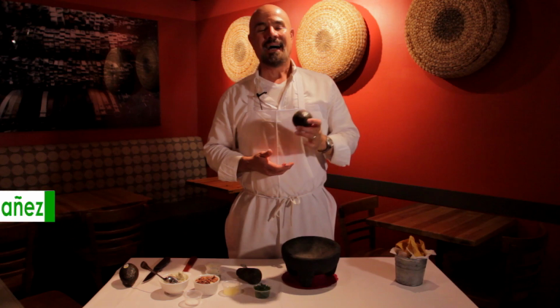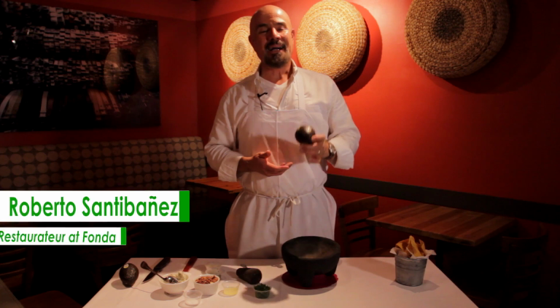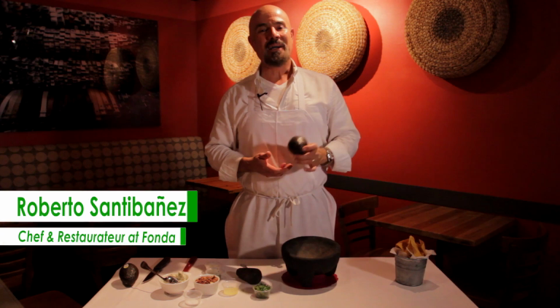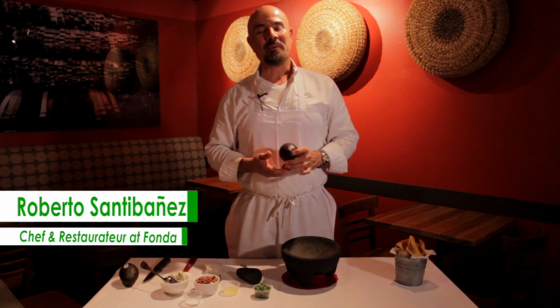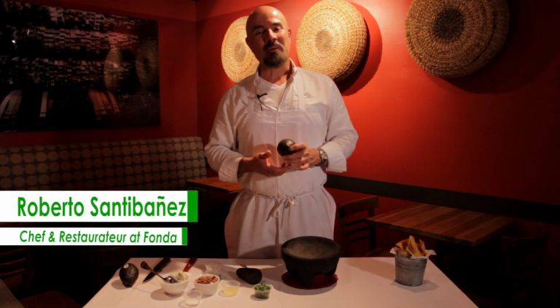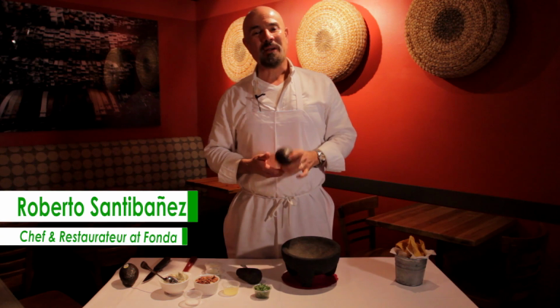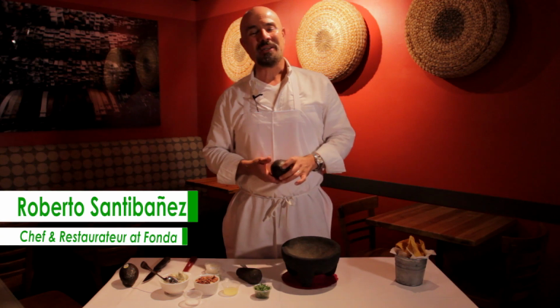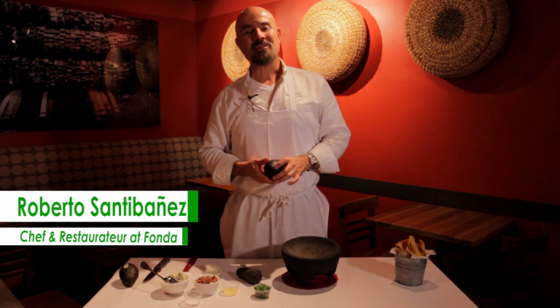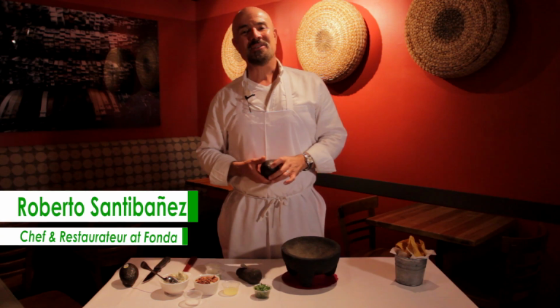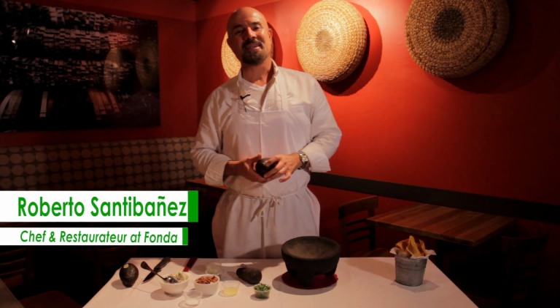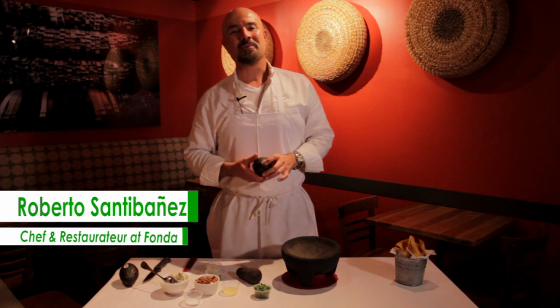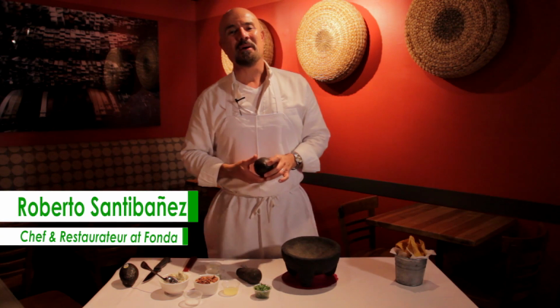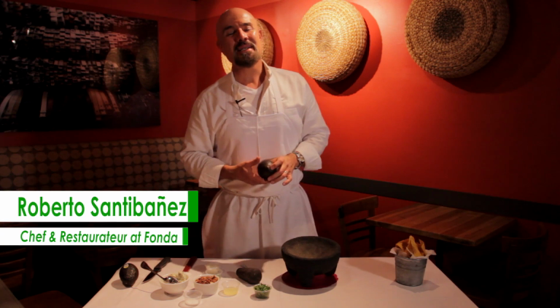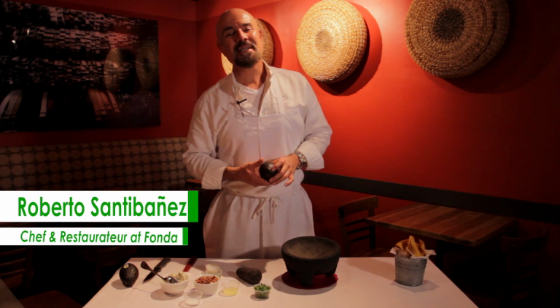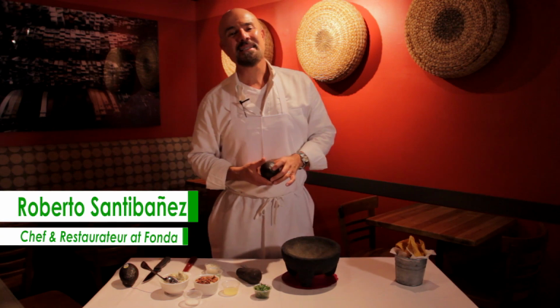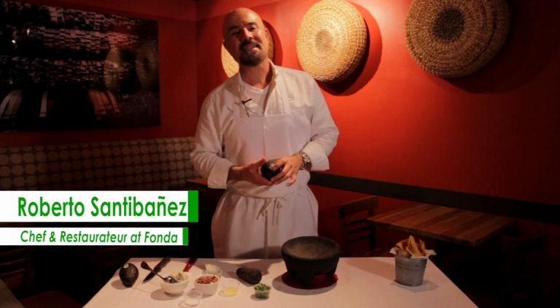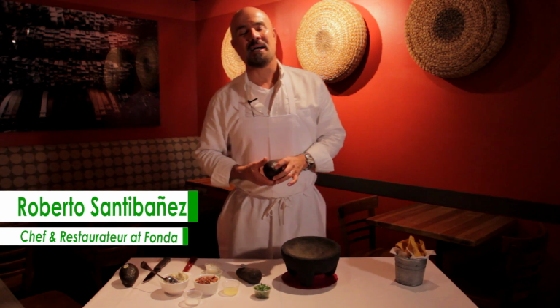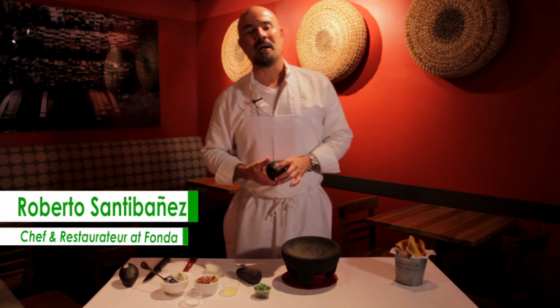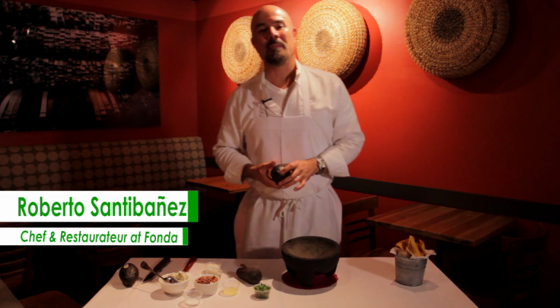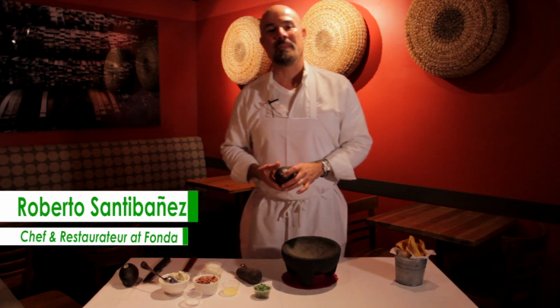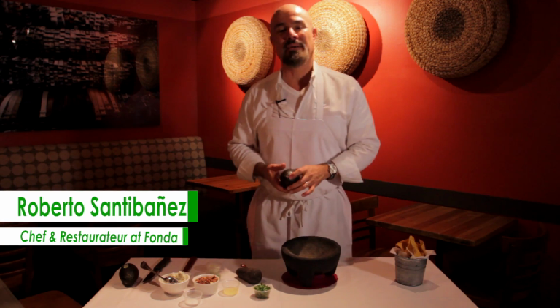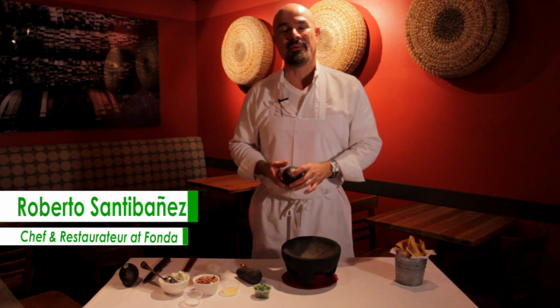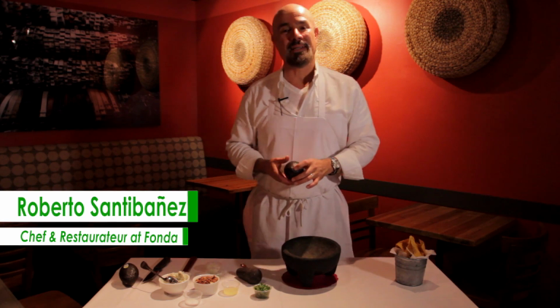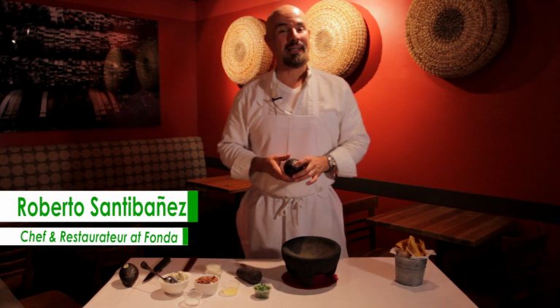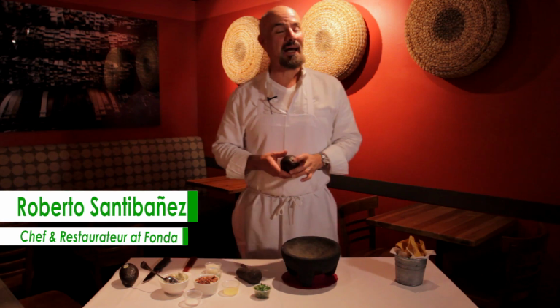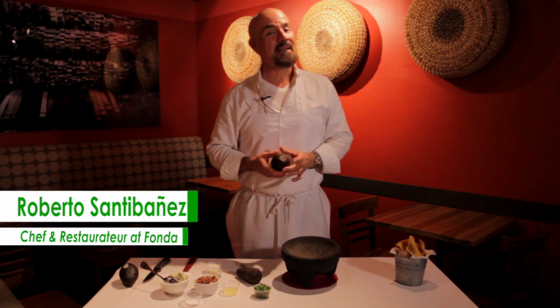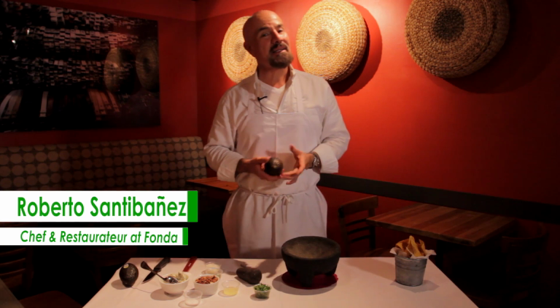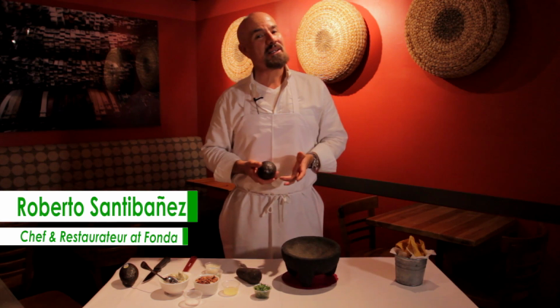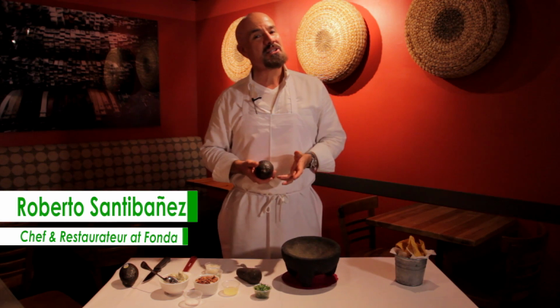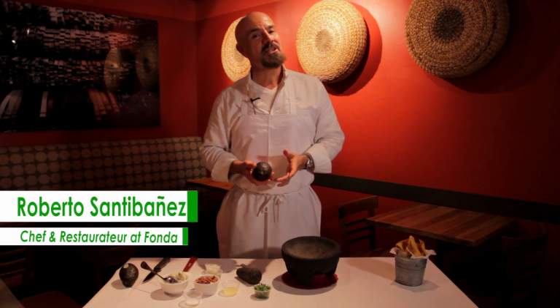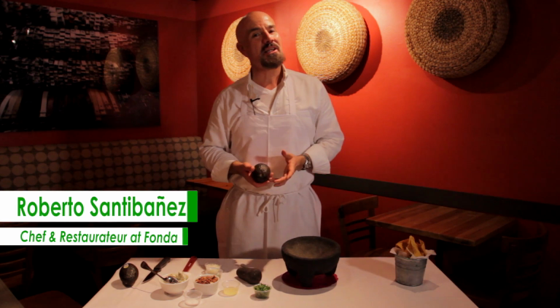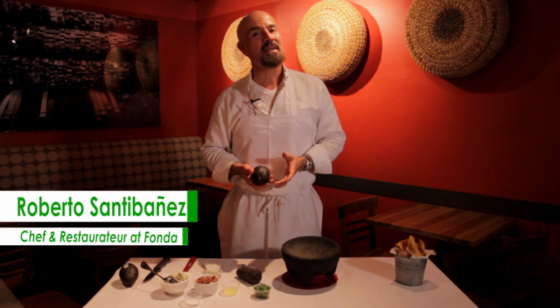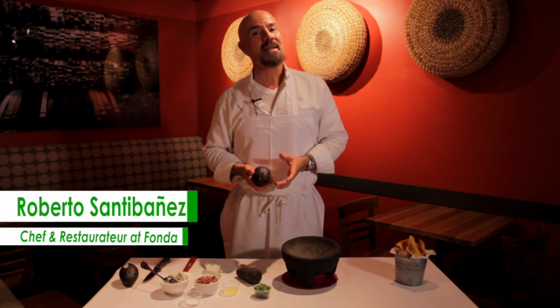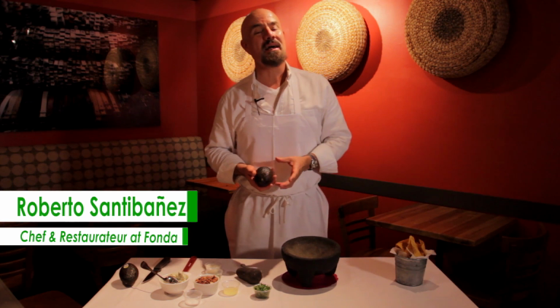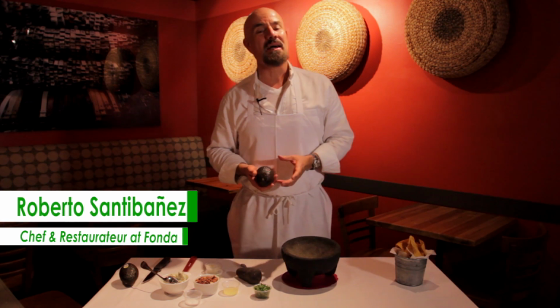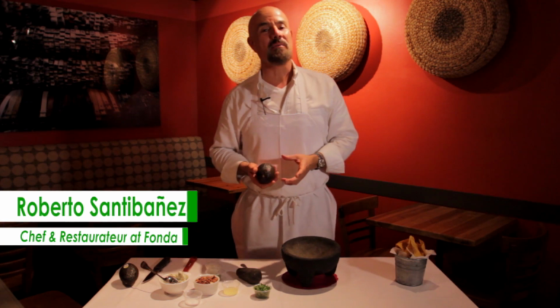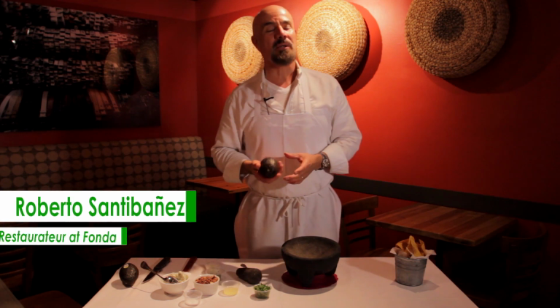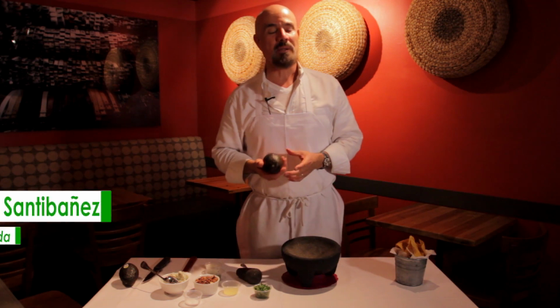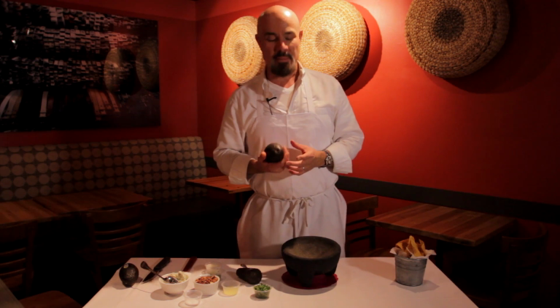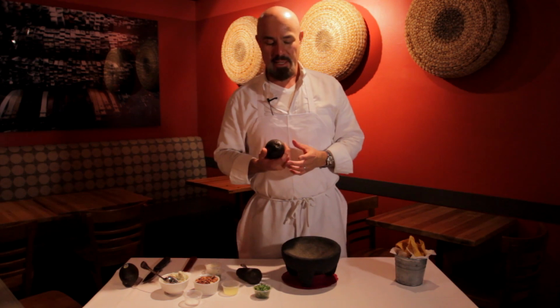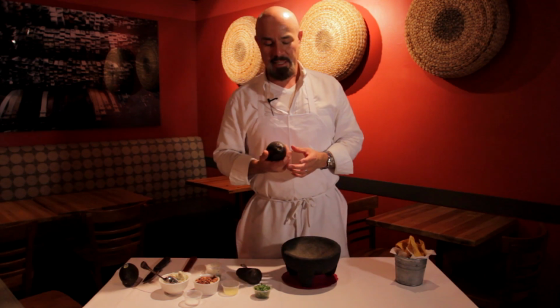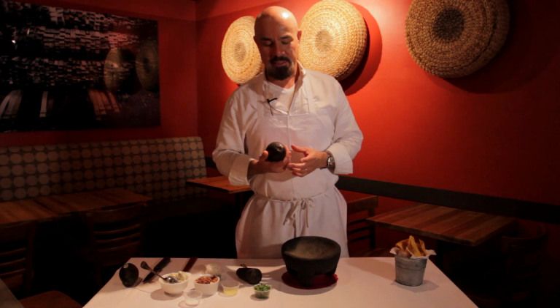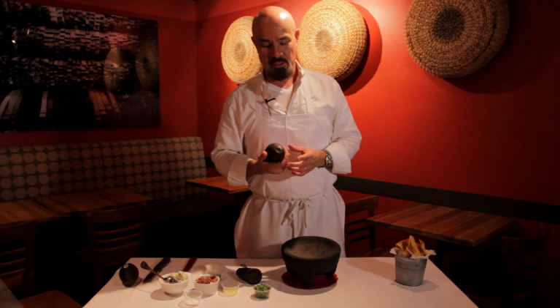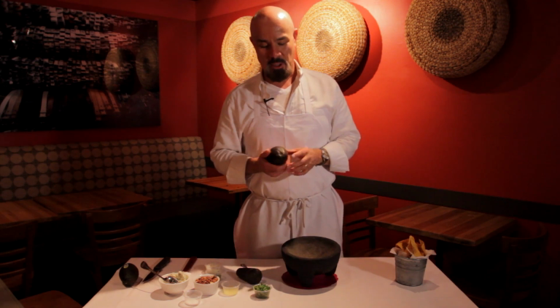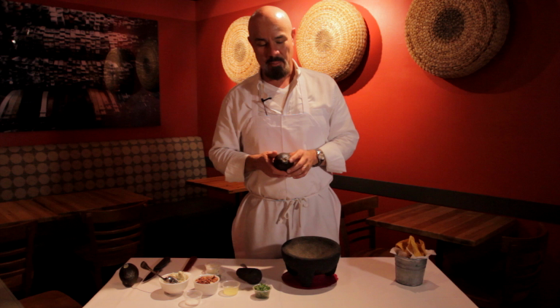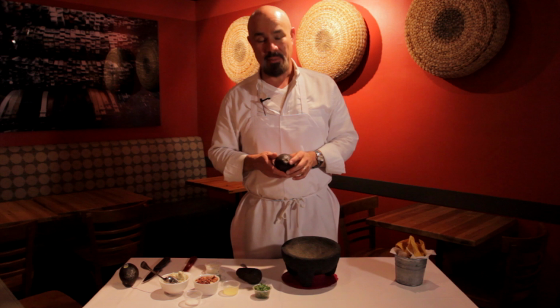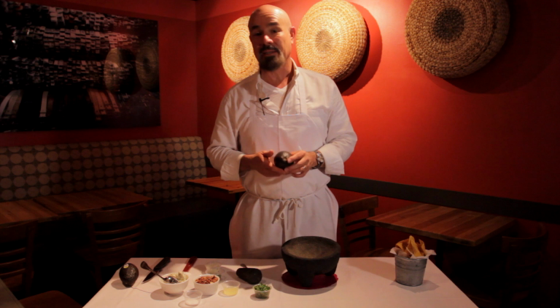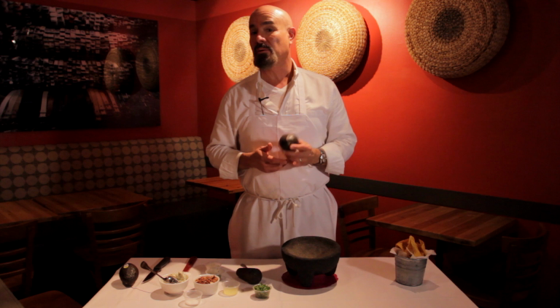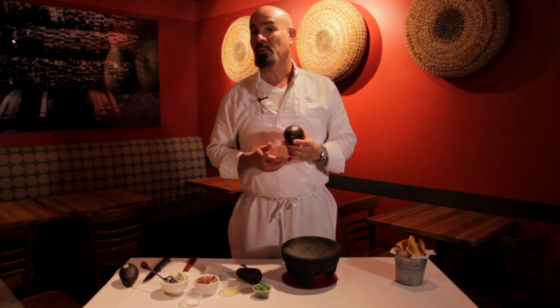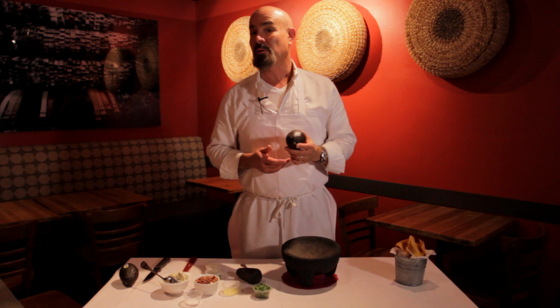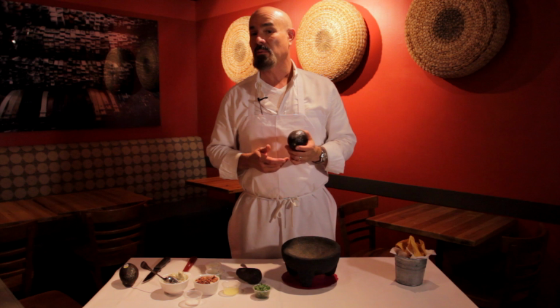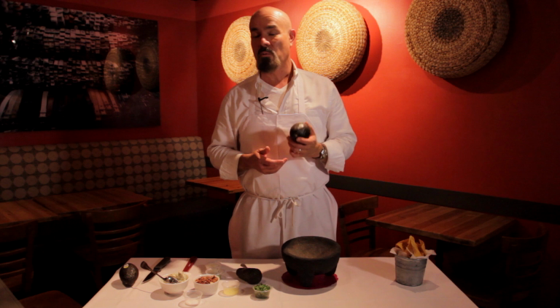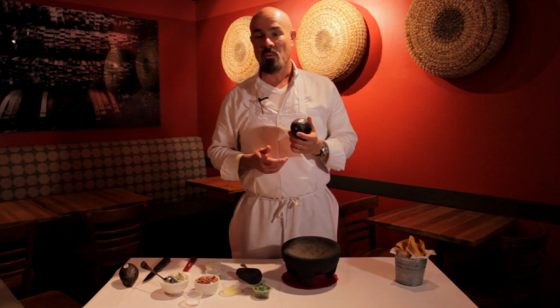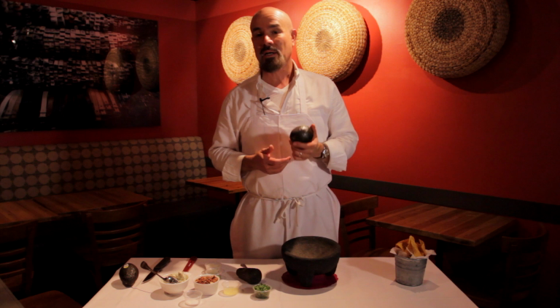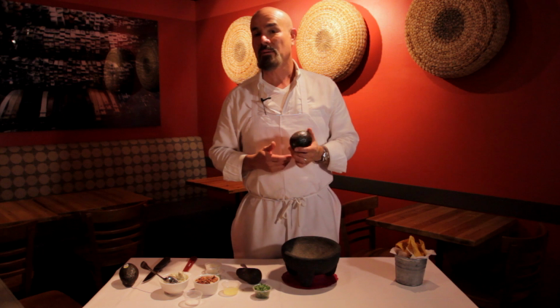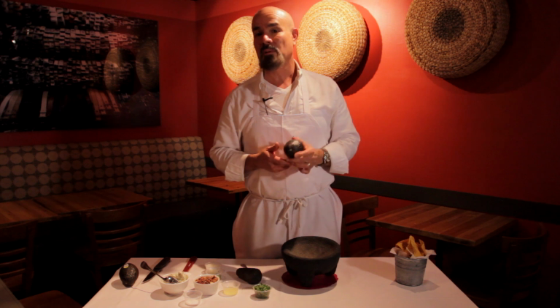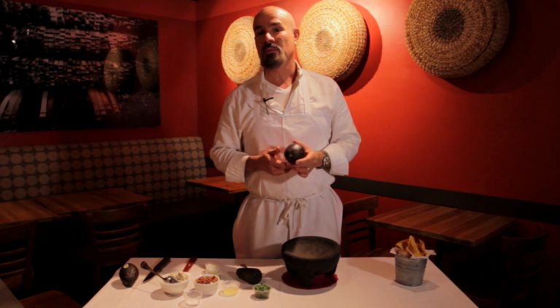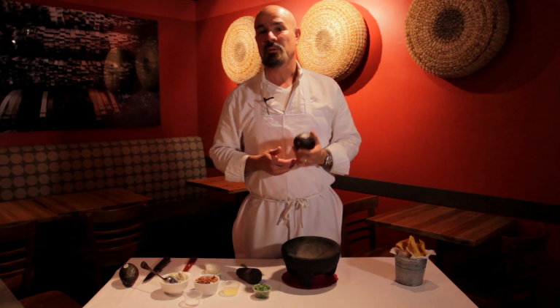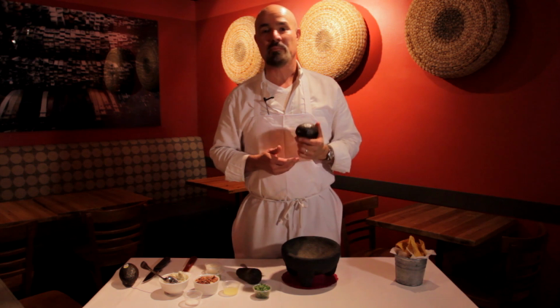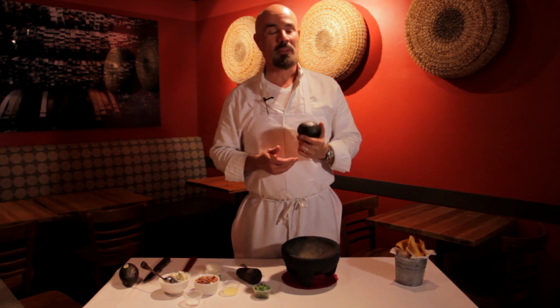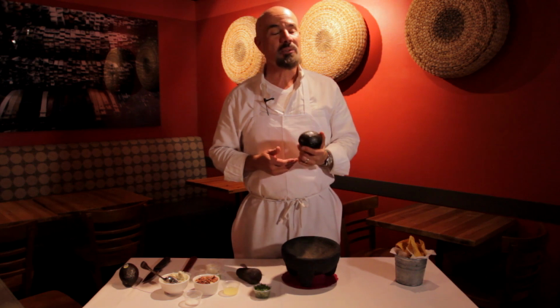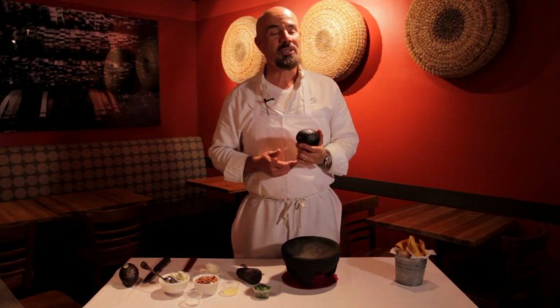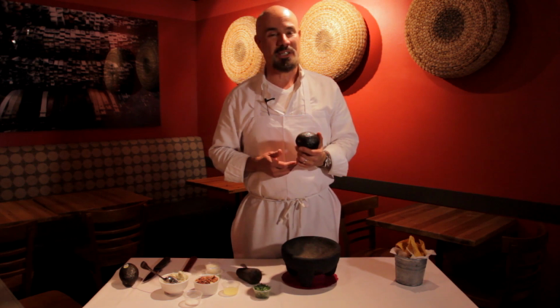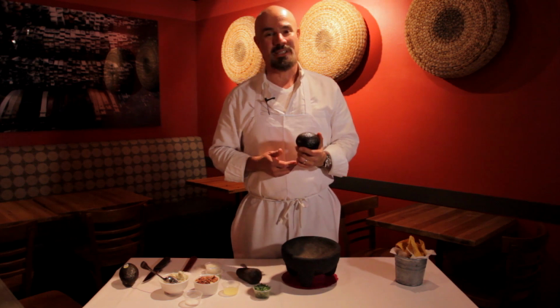Hi, I'm Roberto Santibáñez. I'm here at the Latin Kitchen and we're going to make some incredible guacamole with blue cheese.